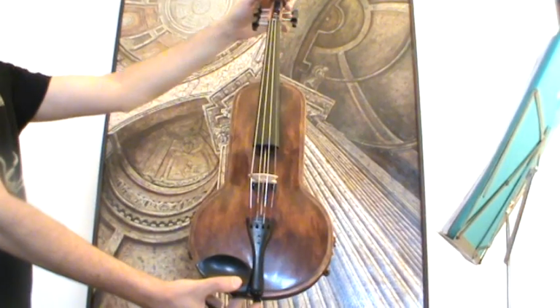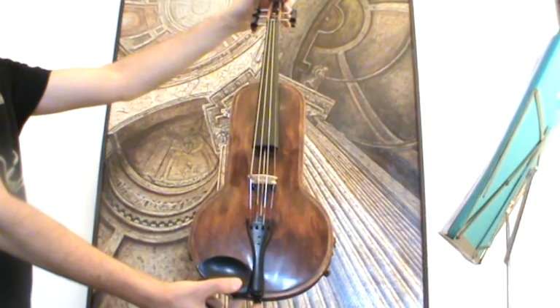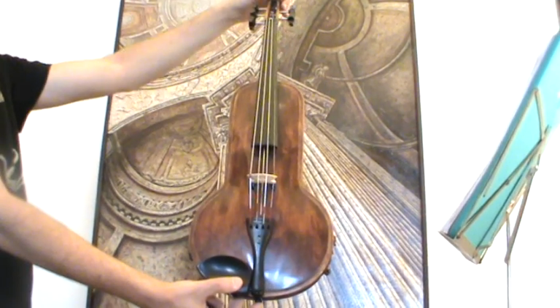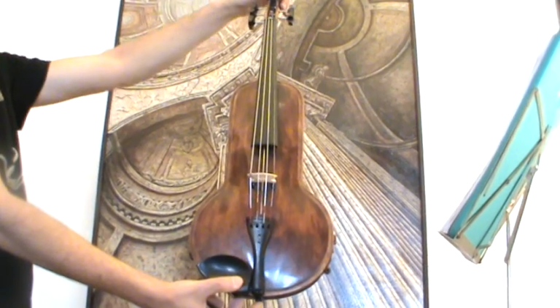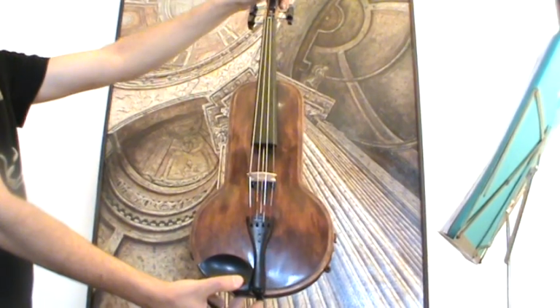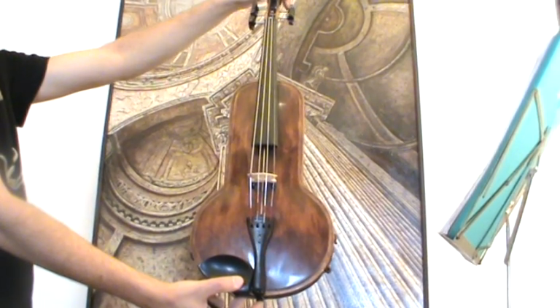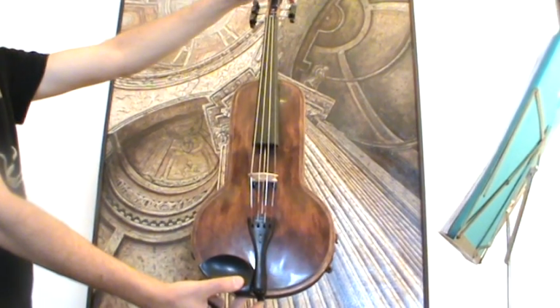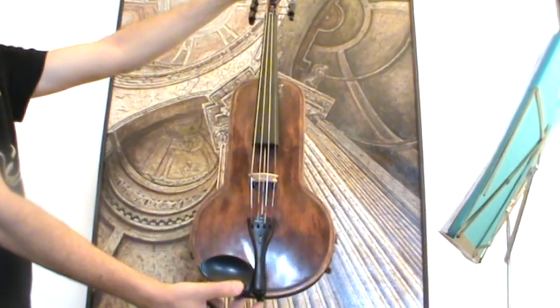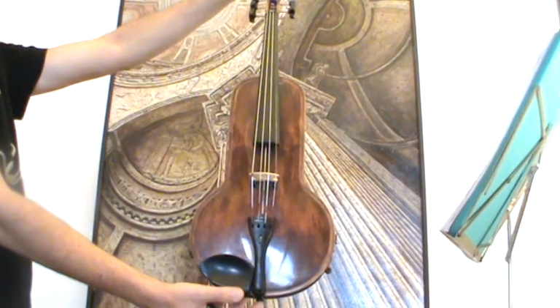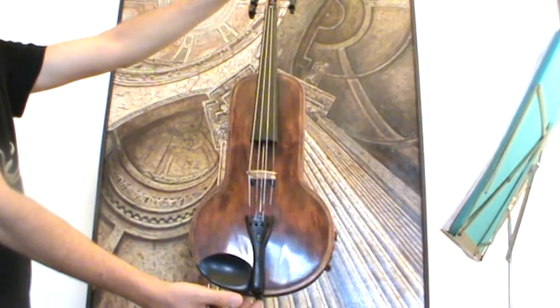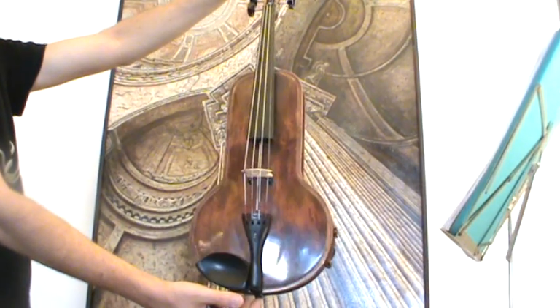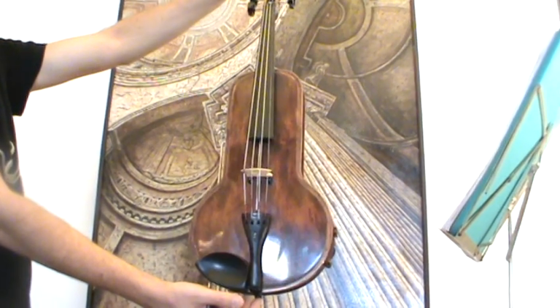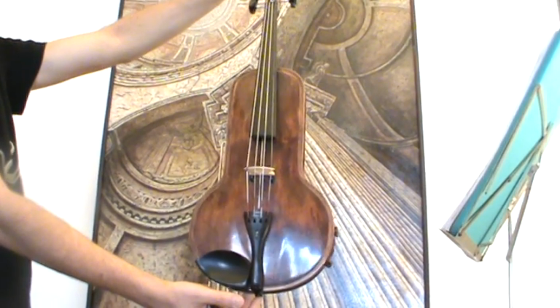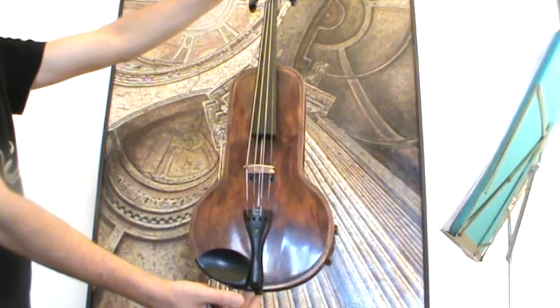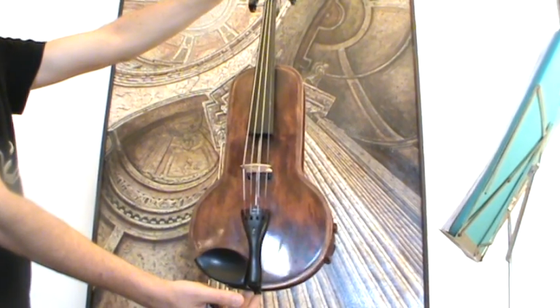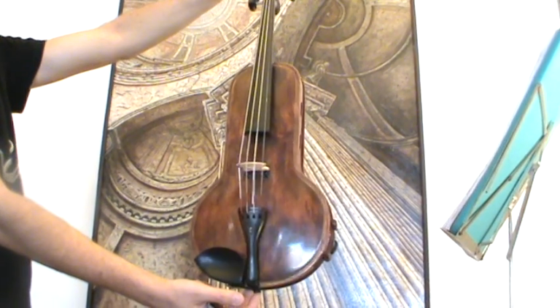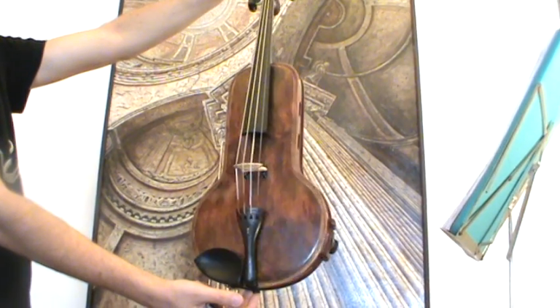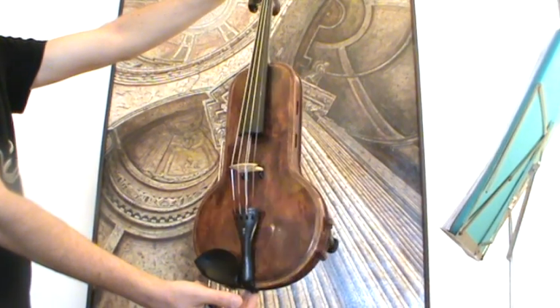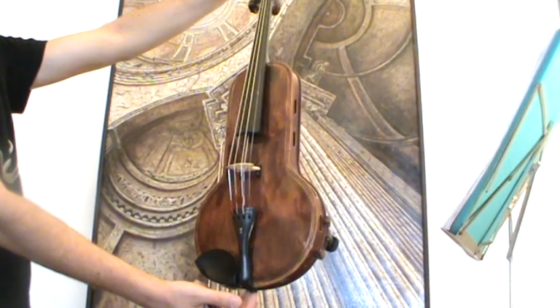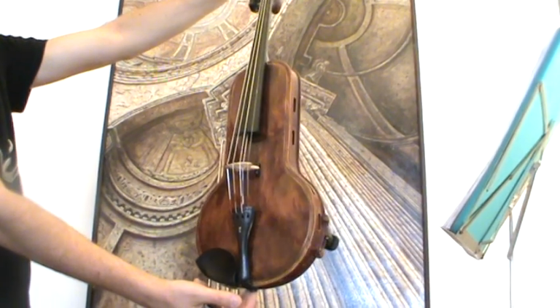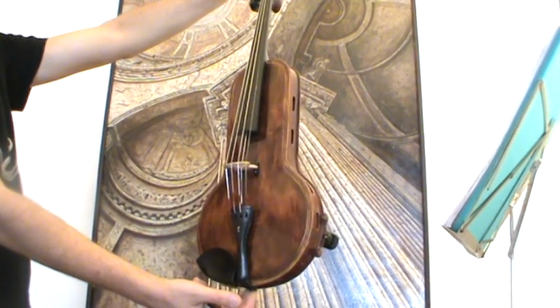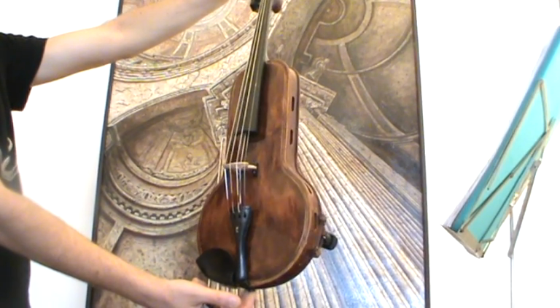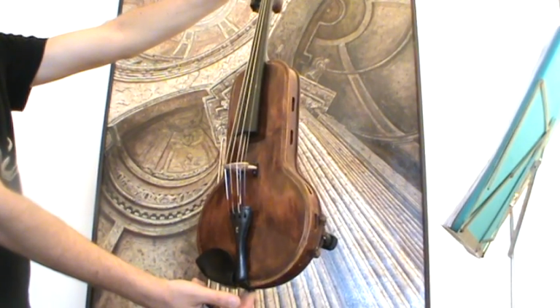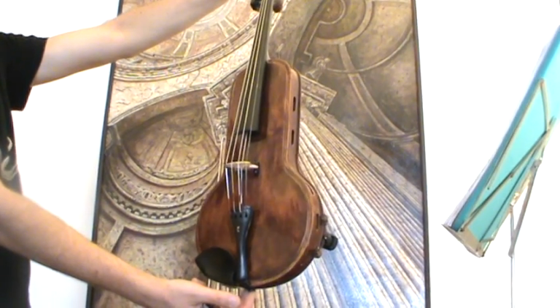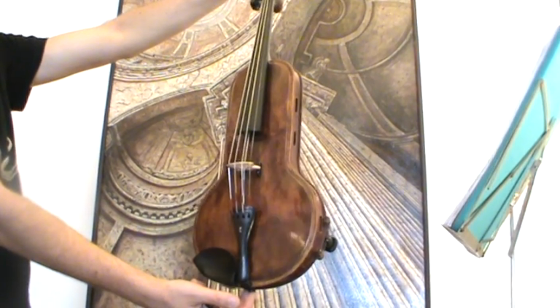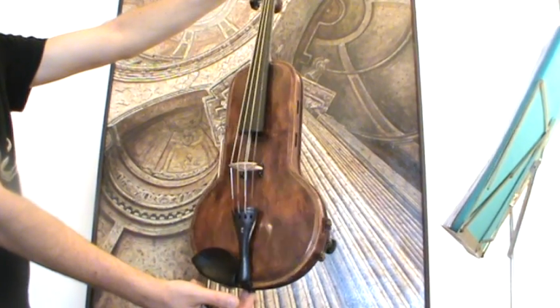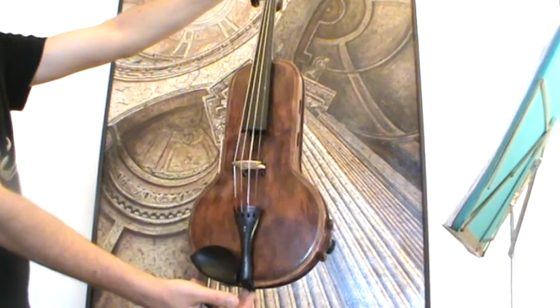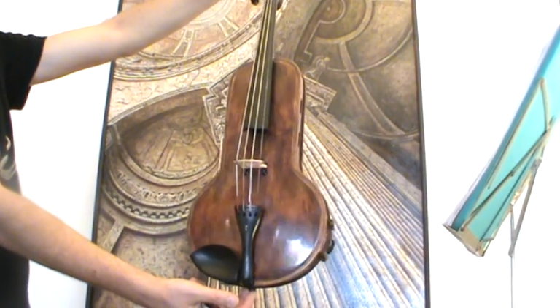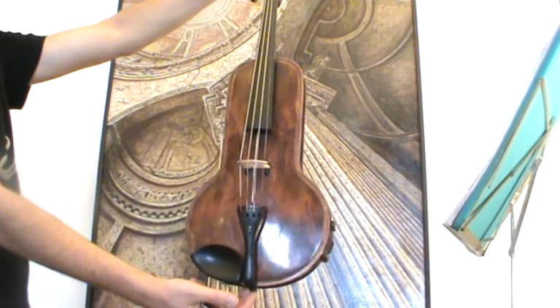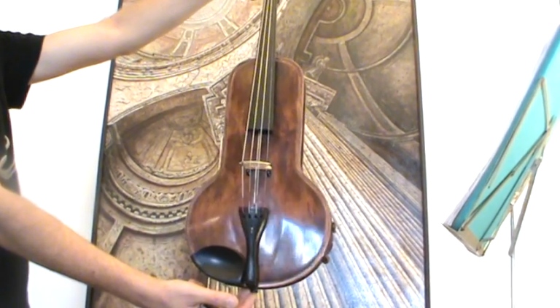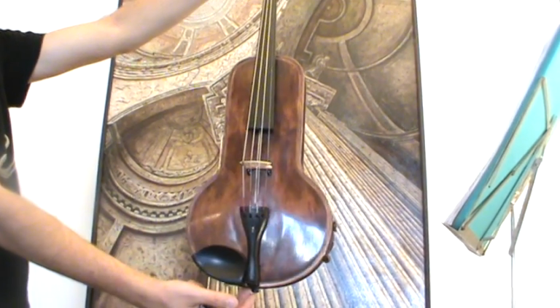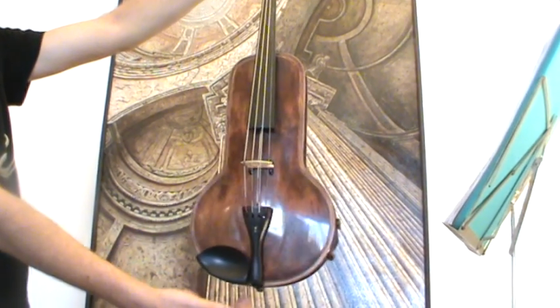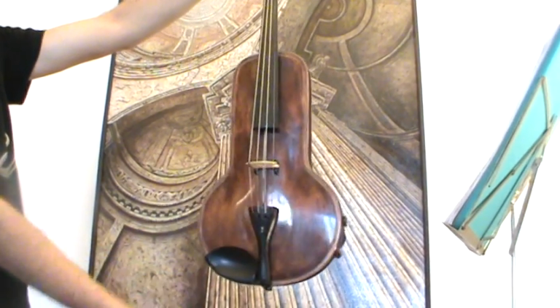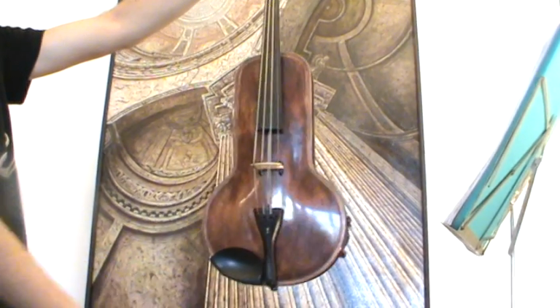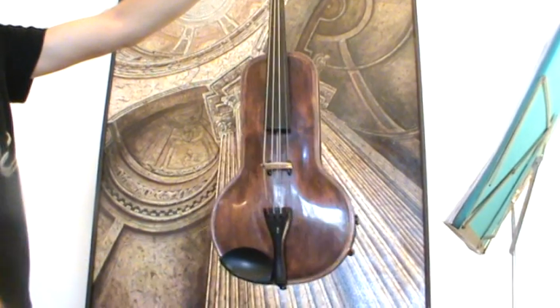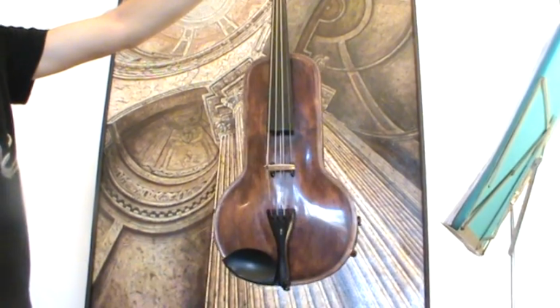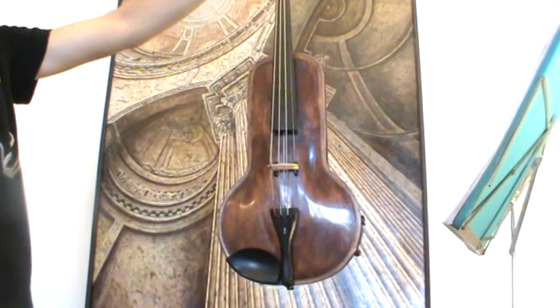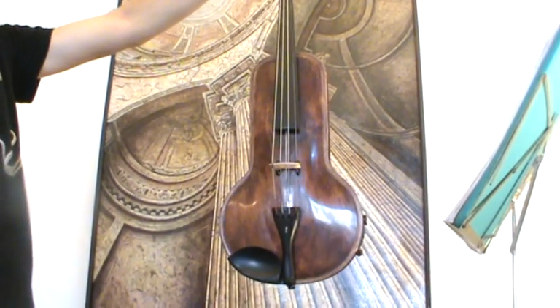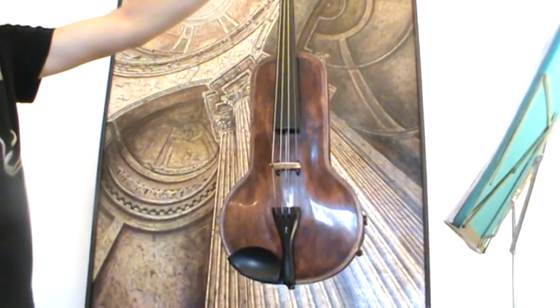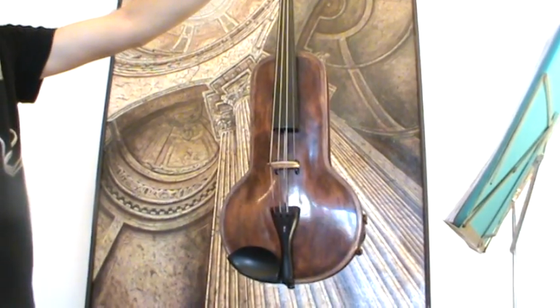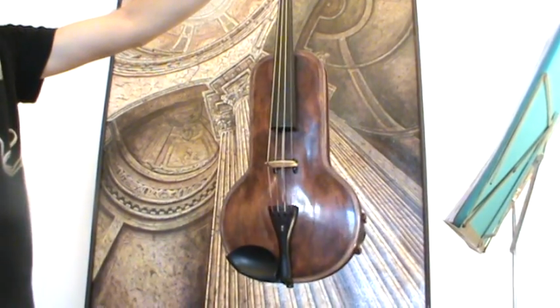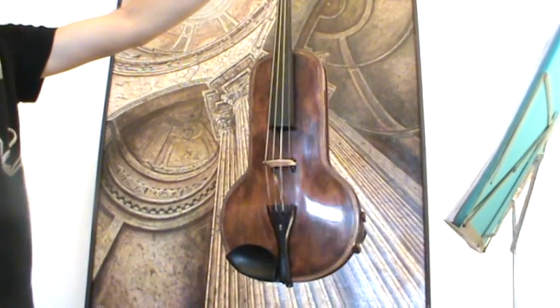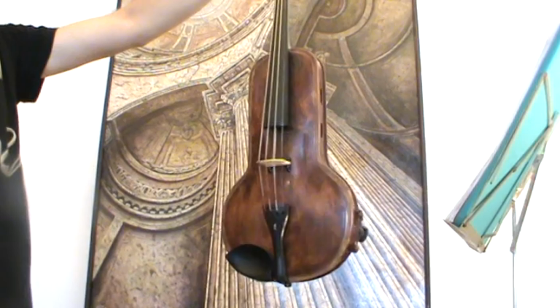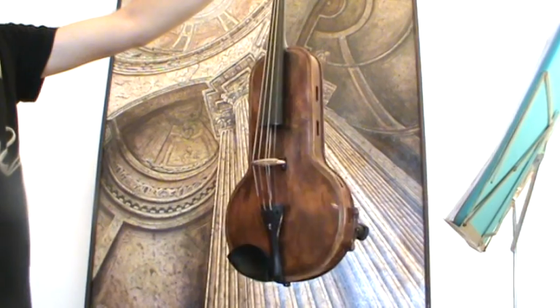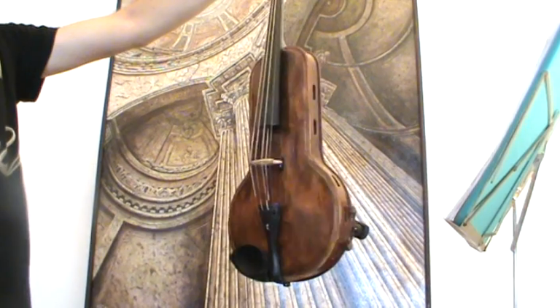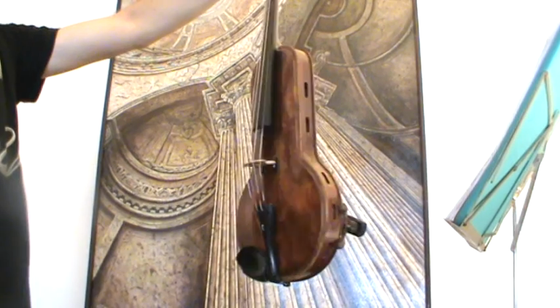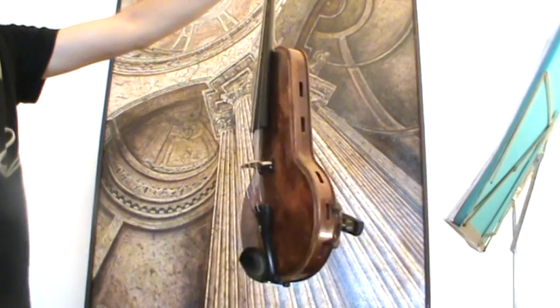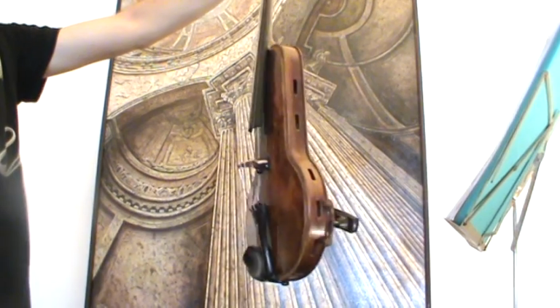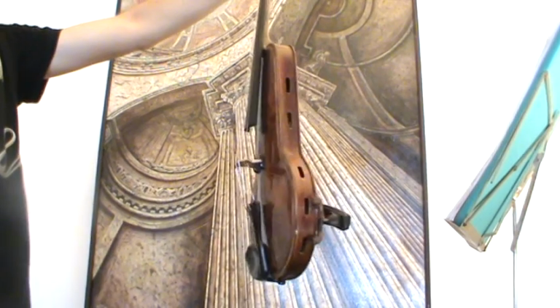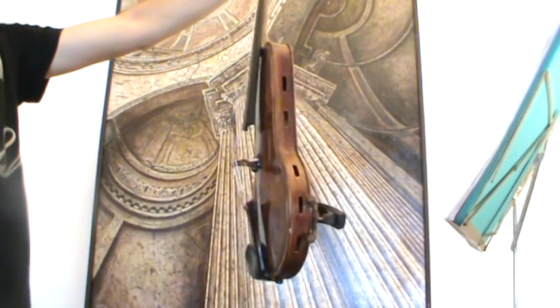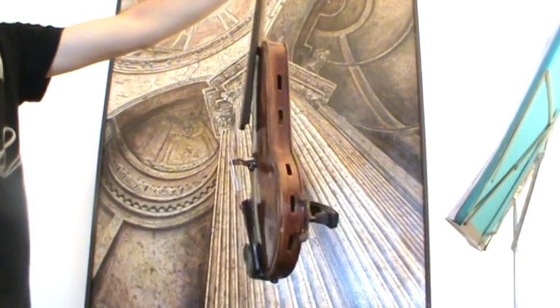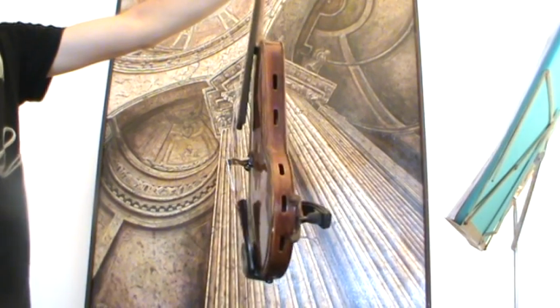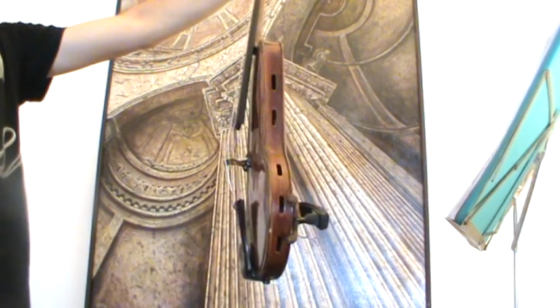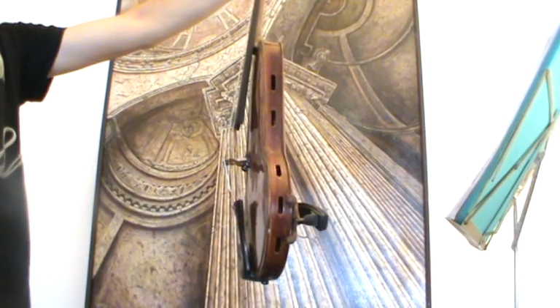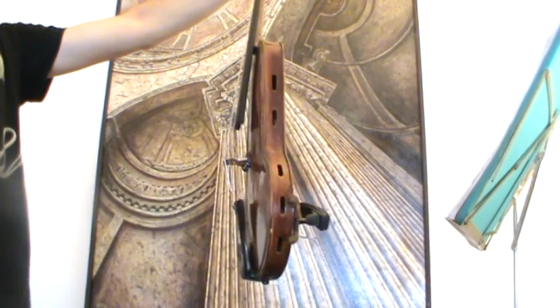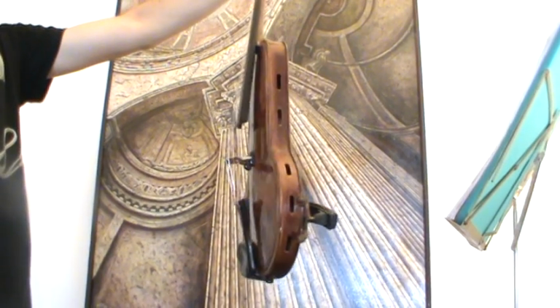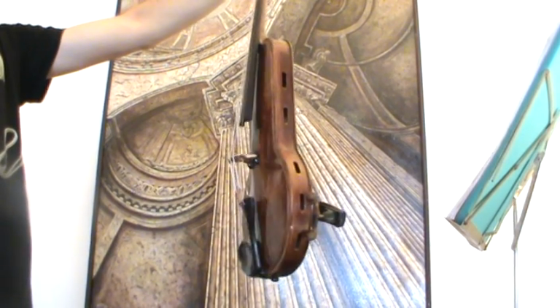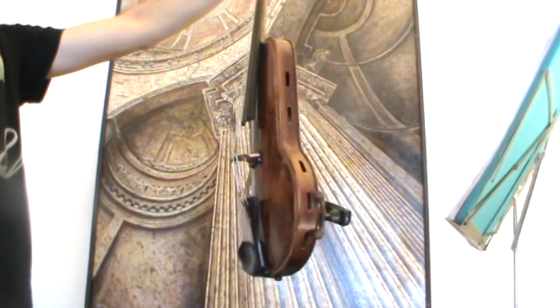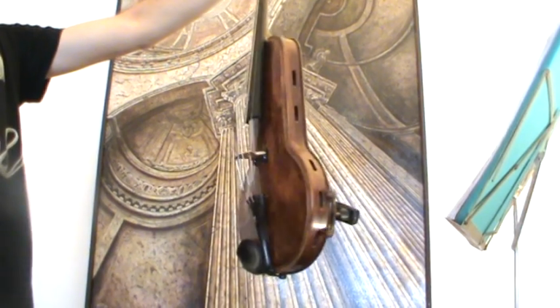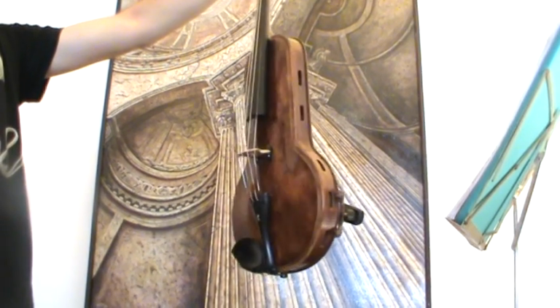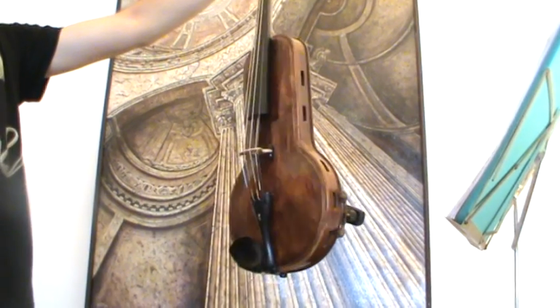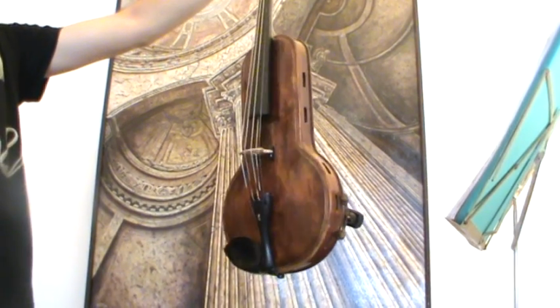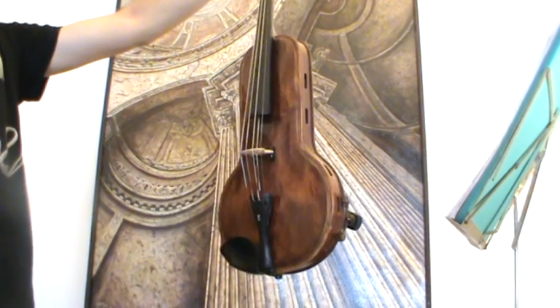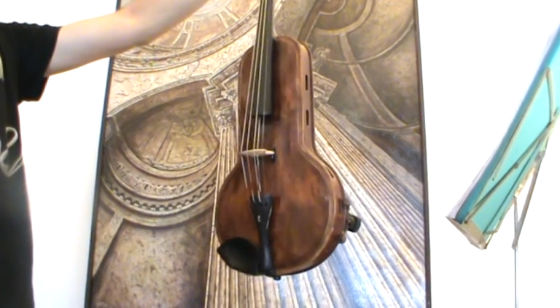Here we have a very rare, unique, original Julius Zoller violin from 1948.